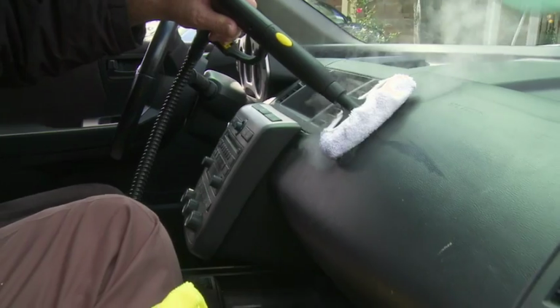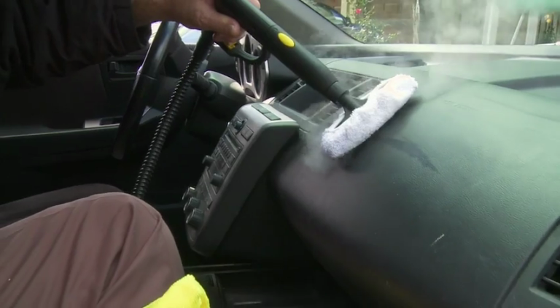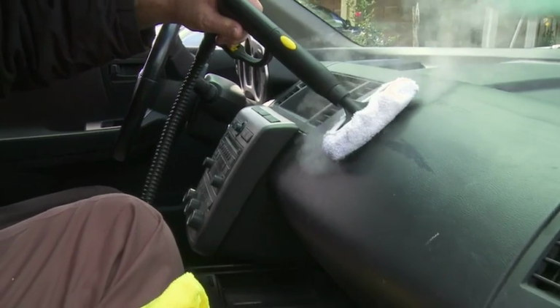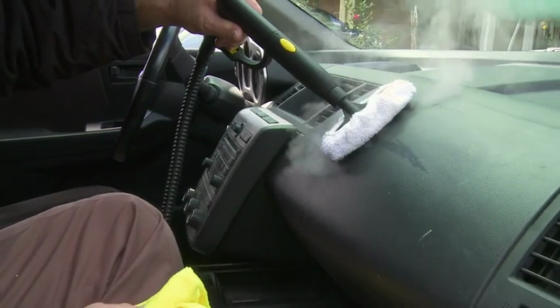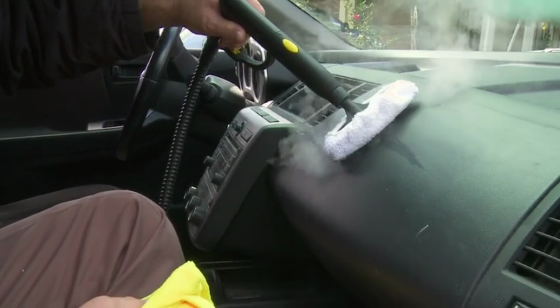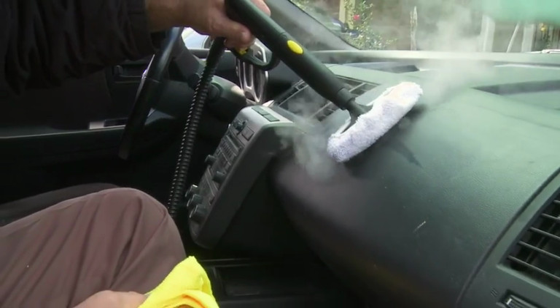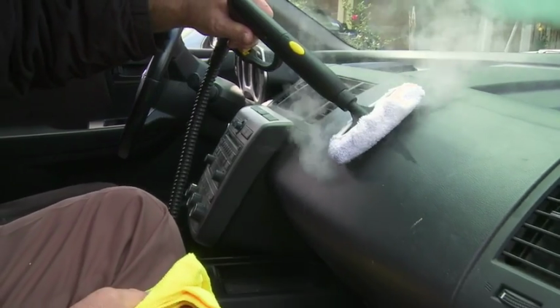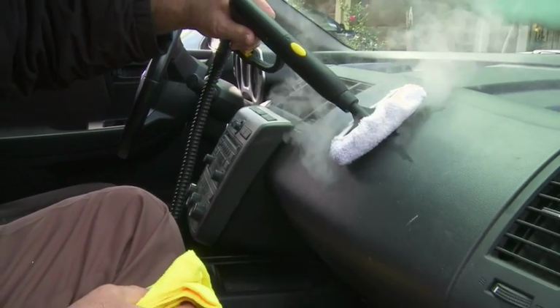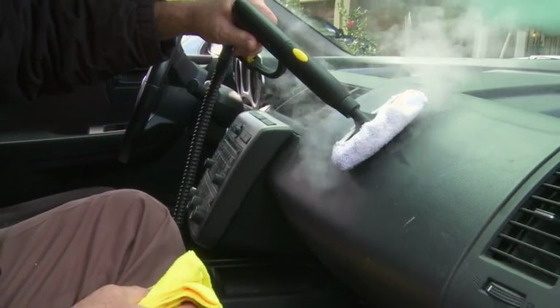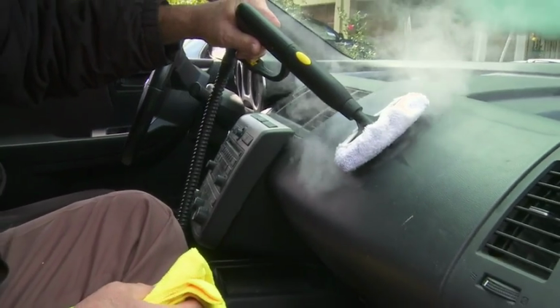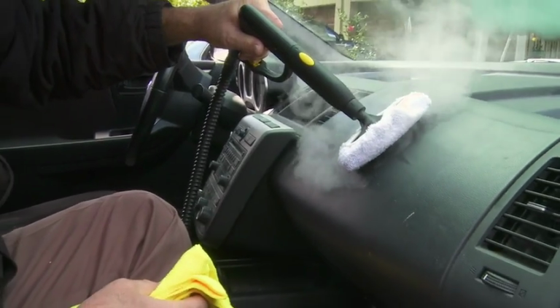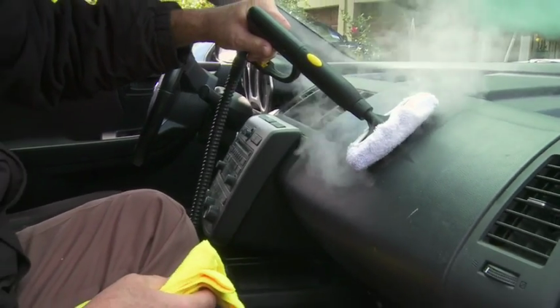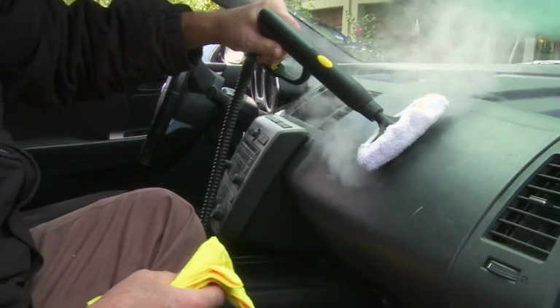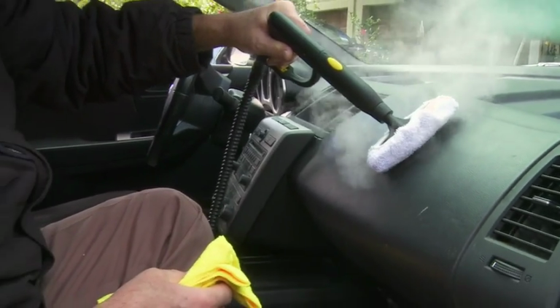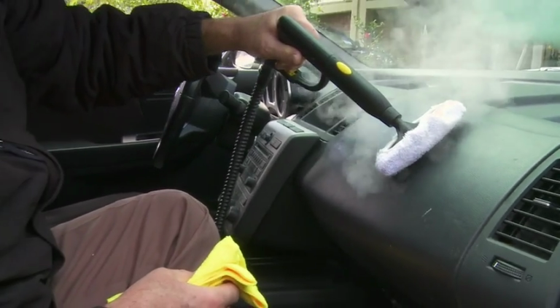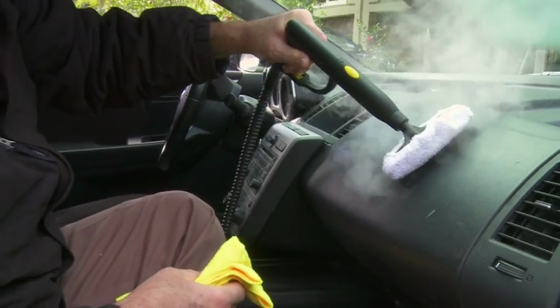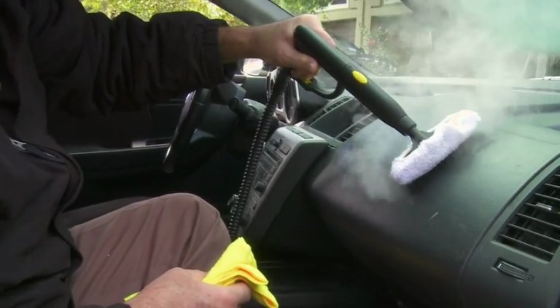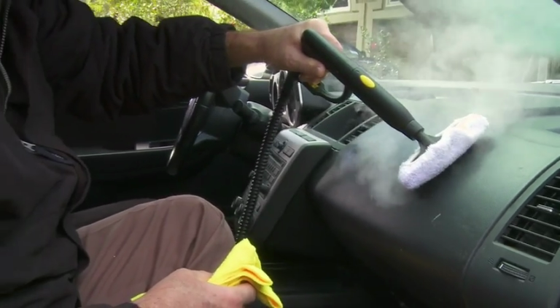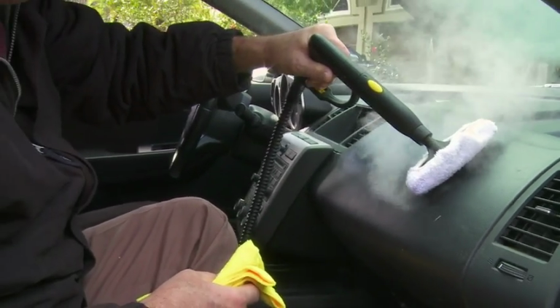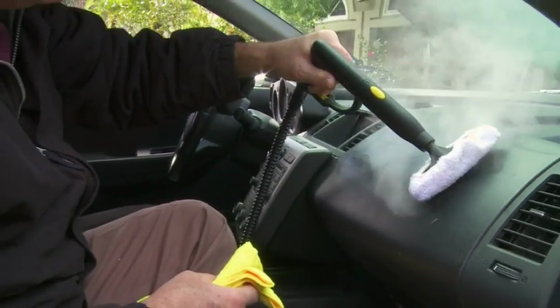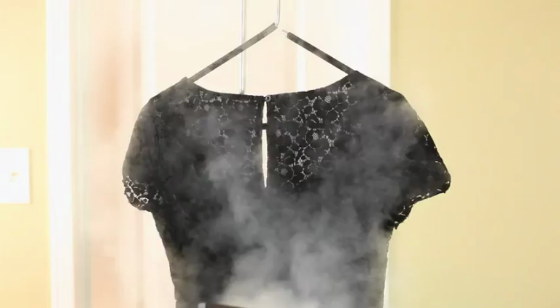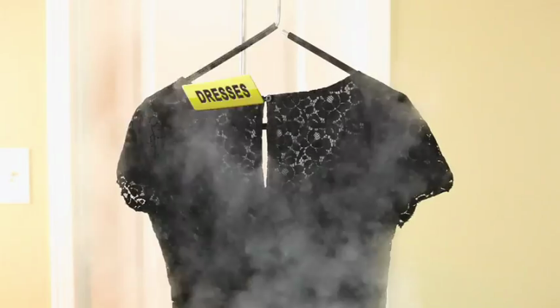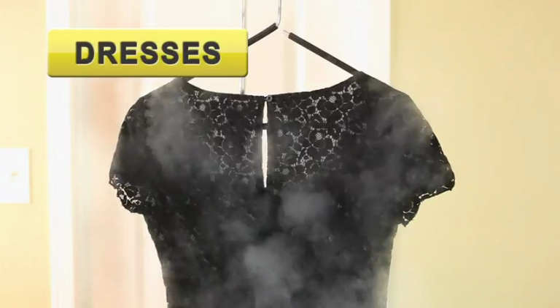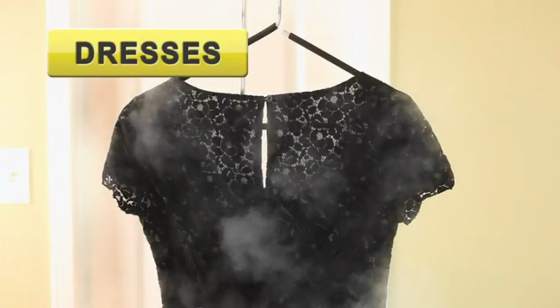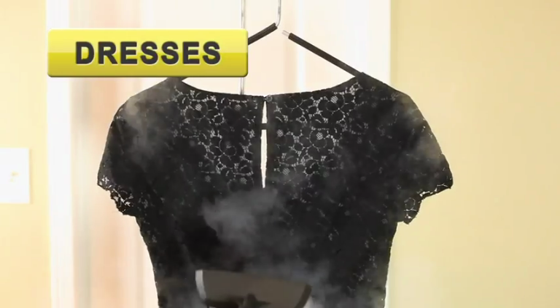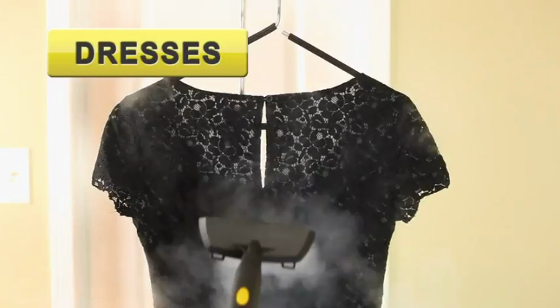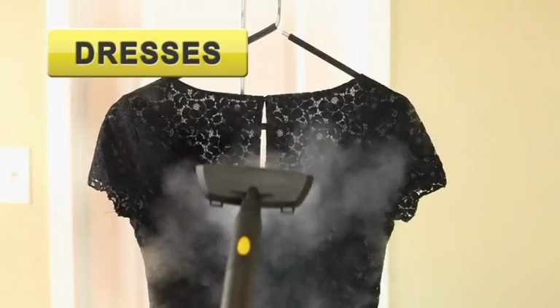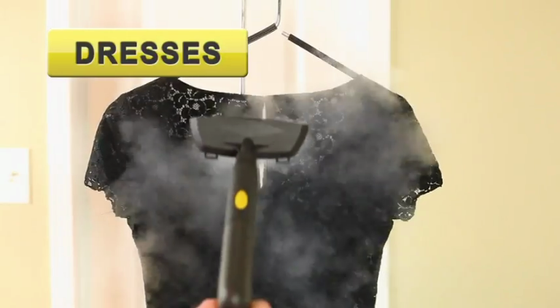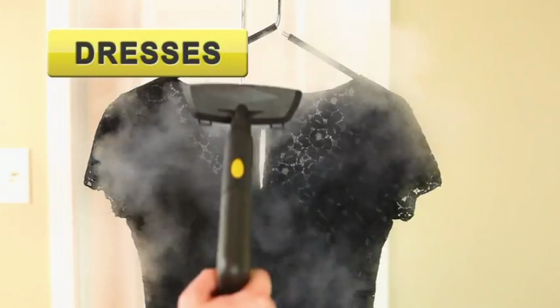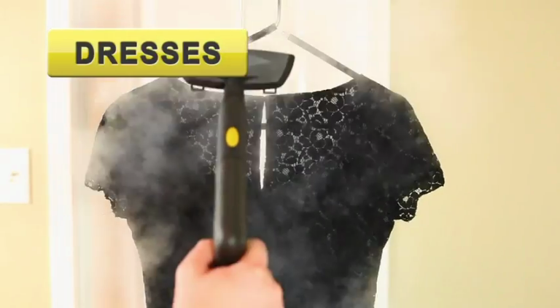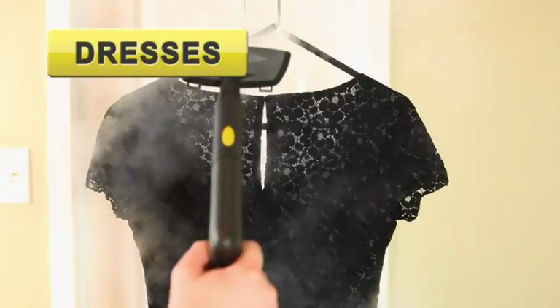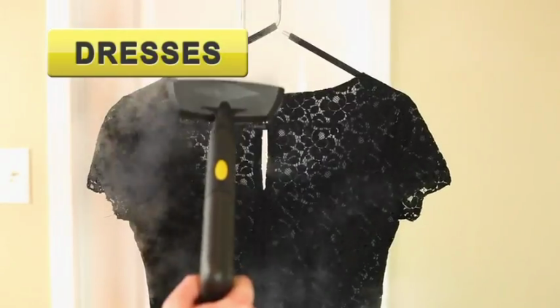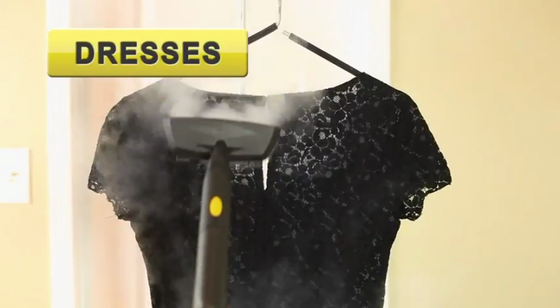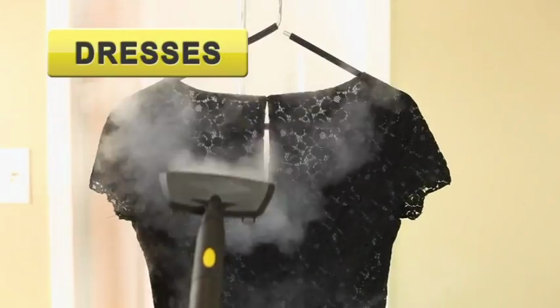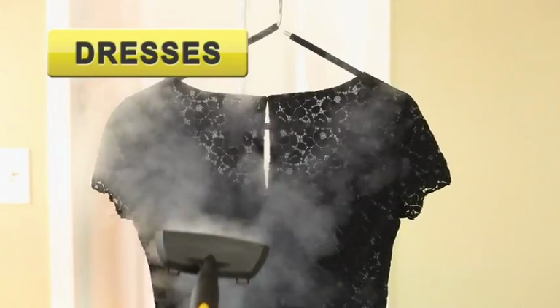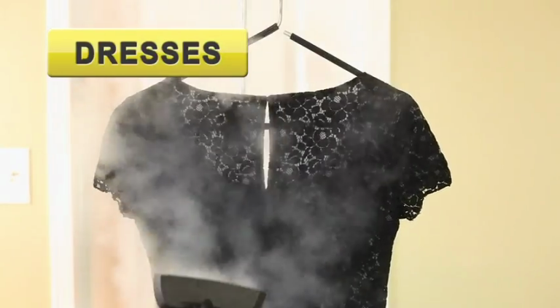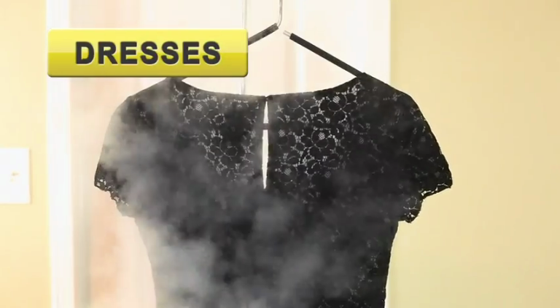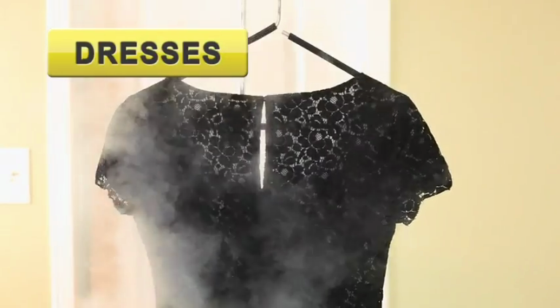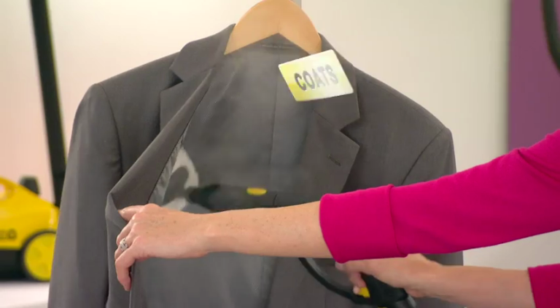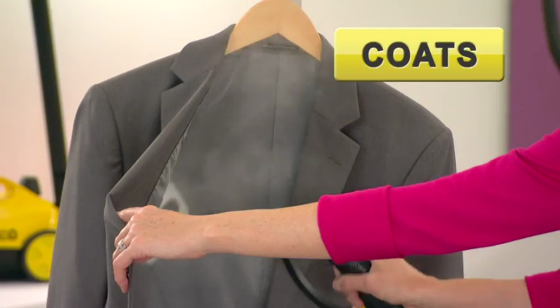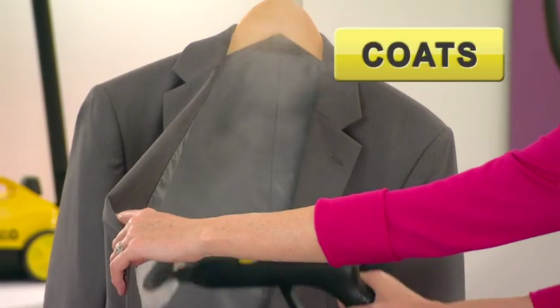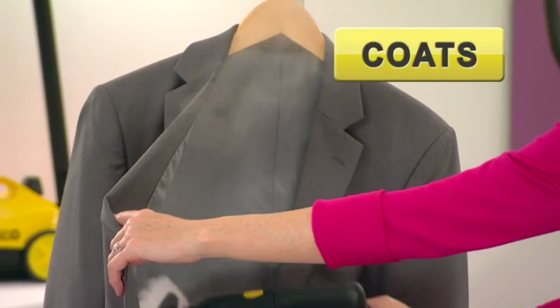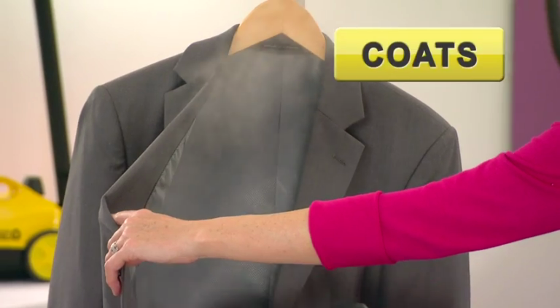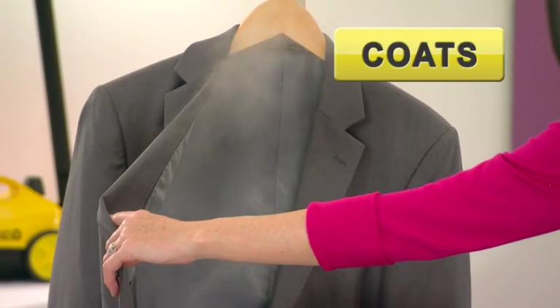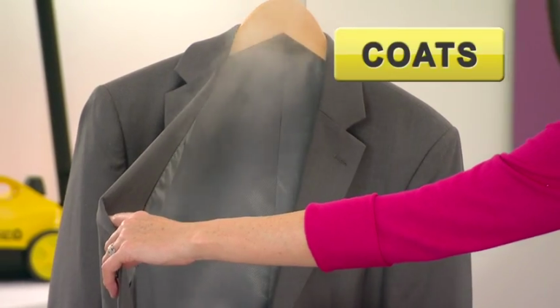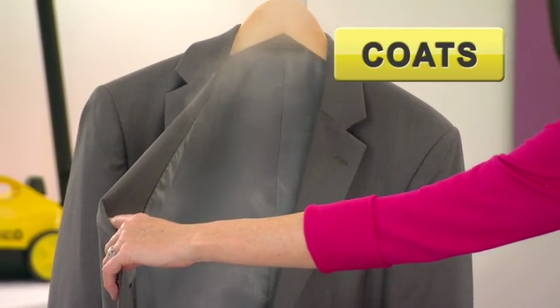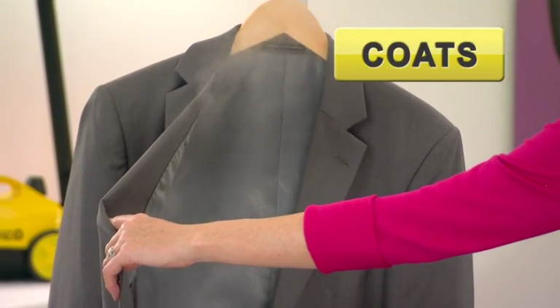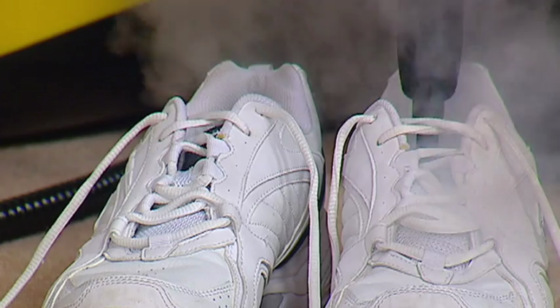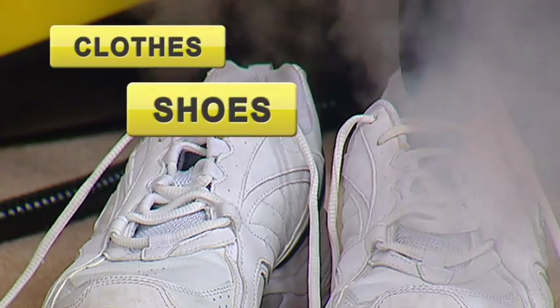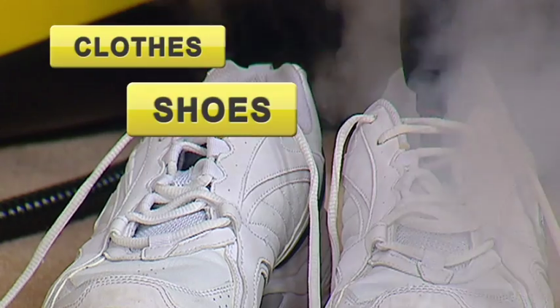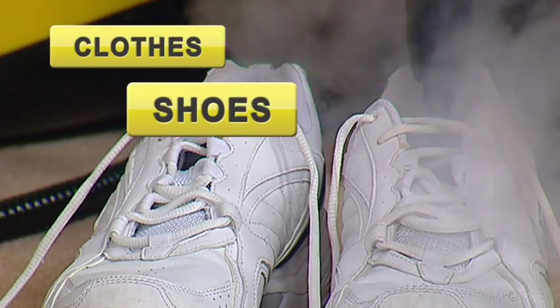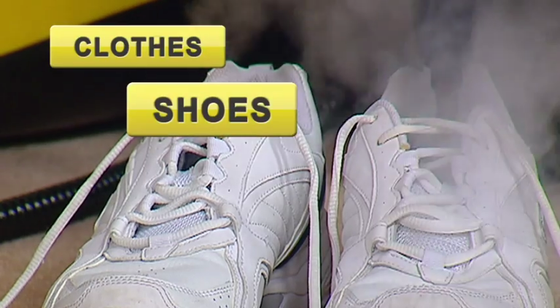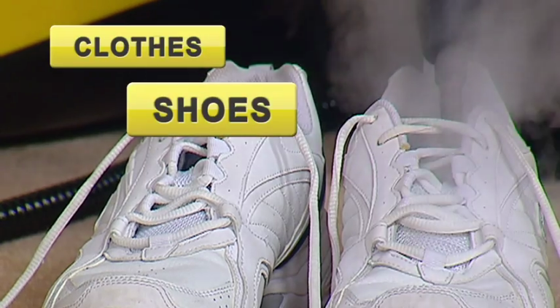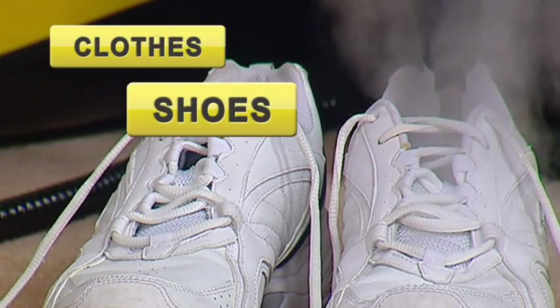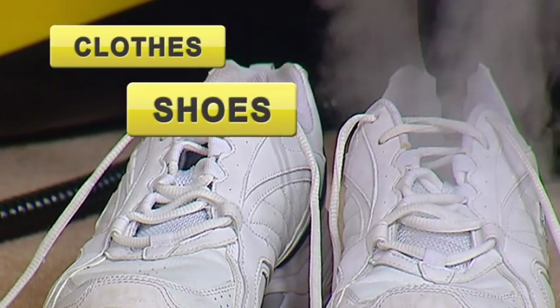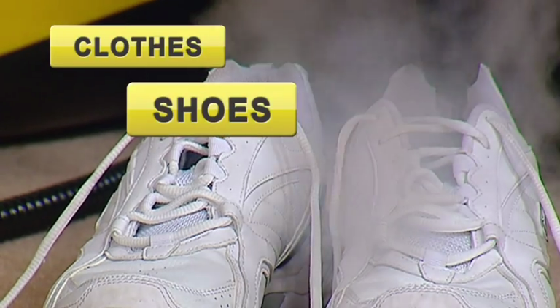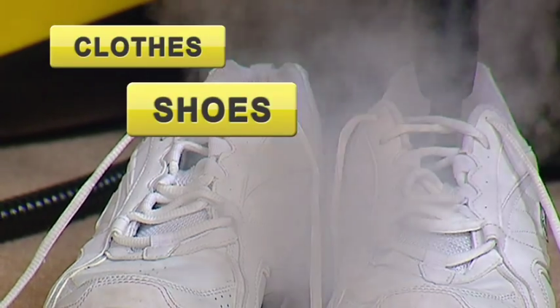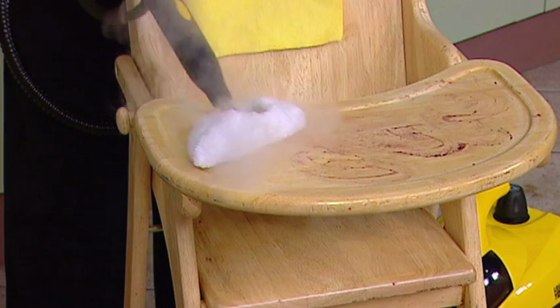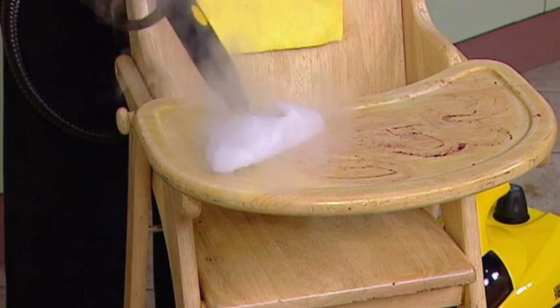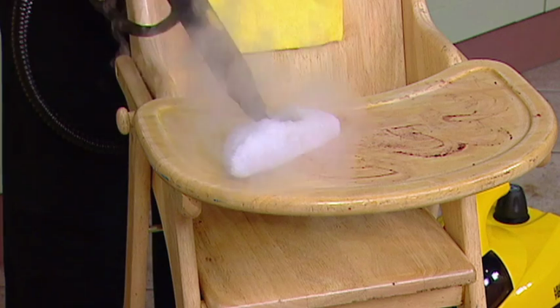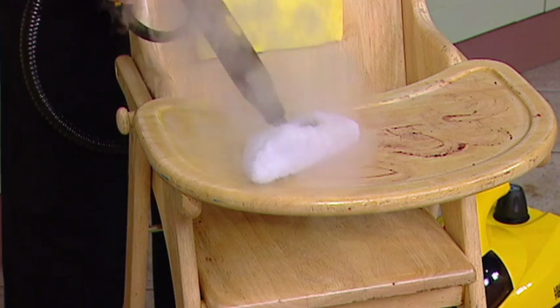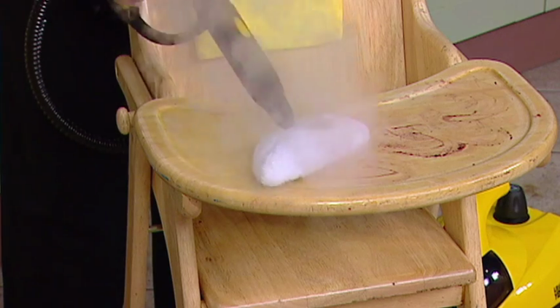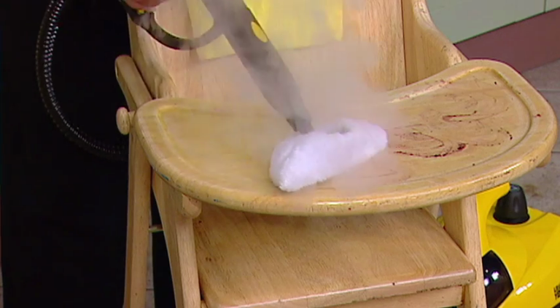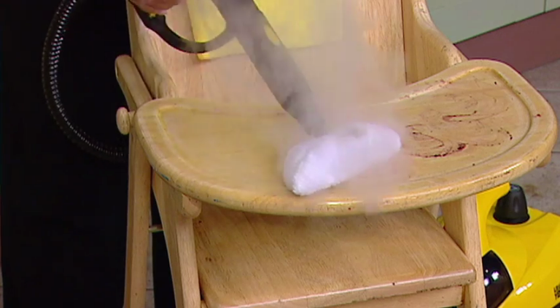The amazing and versatile Little Yellow also steam cleans and freshens your dresses, coats, clothes and shoes, and so much more.